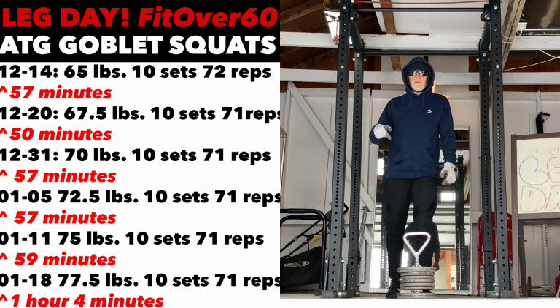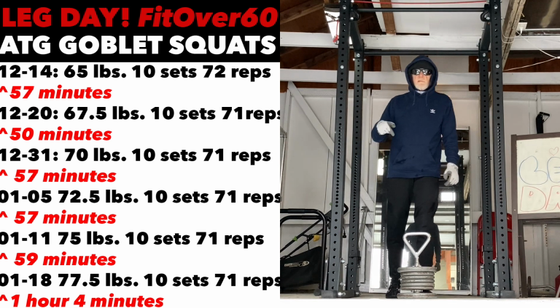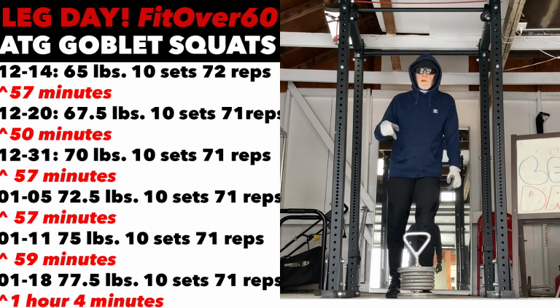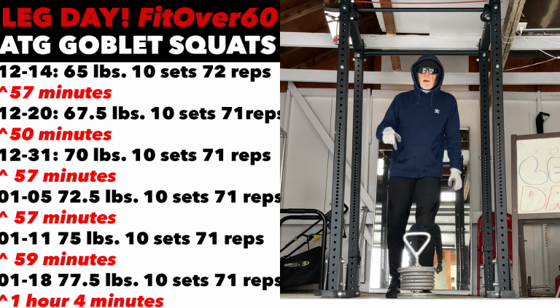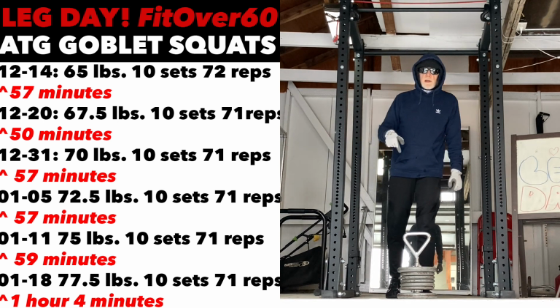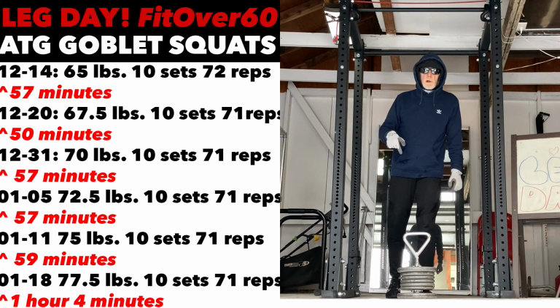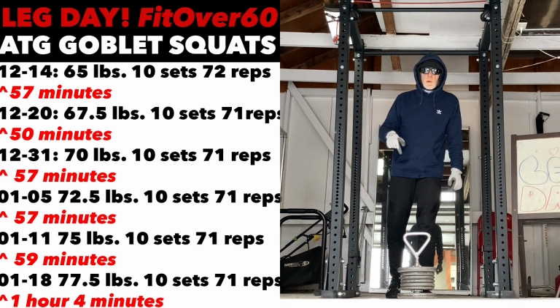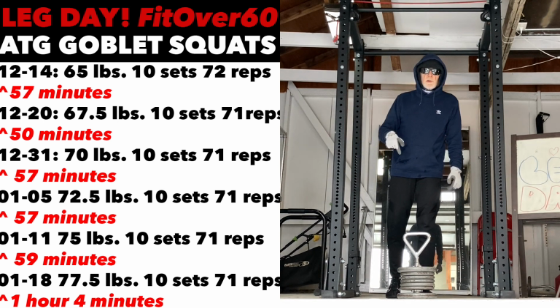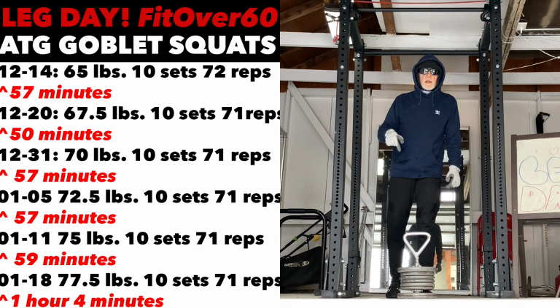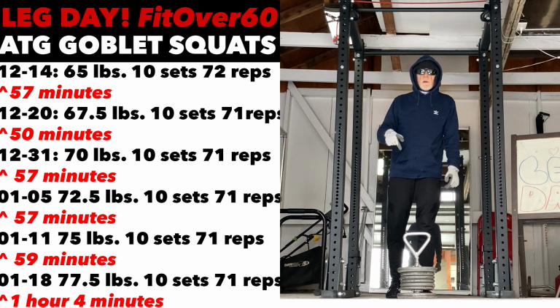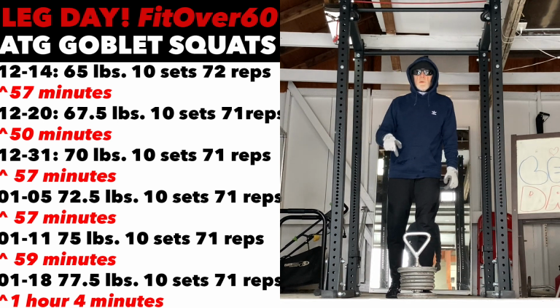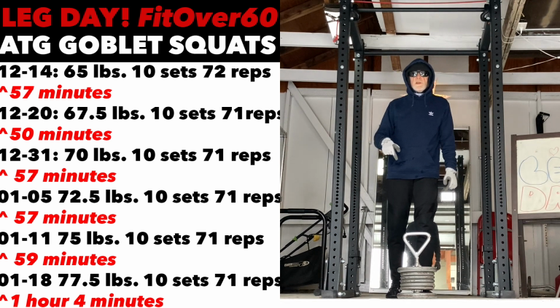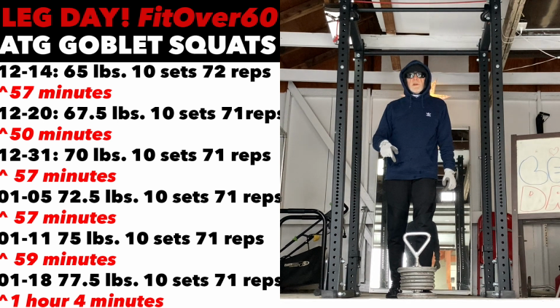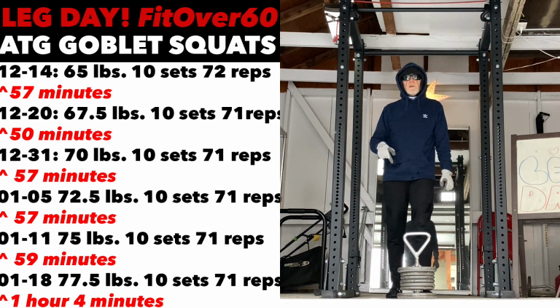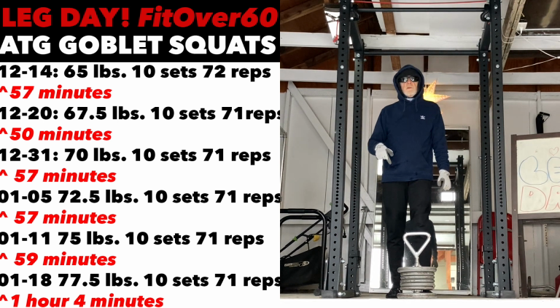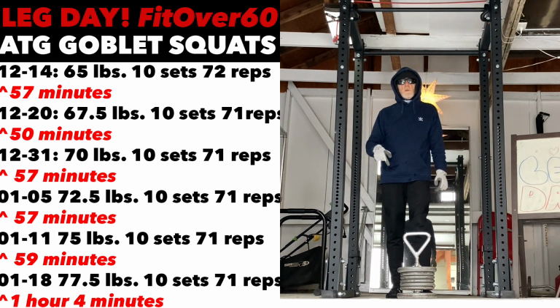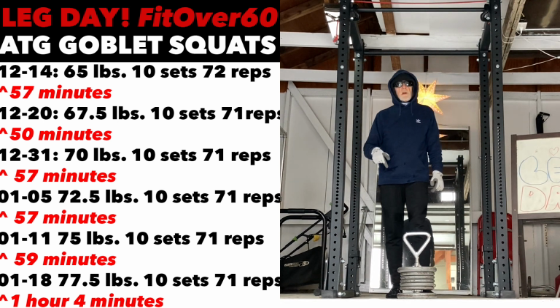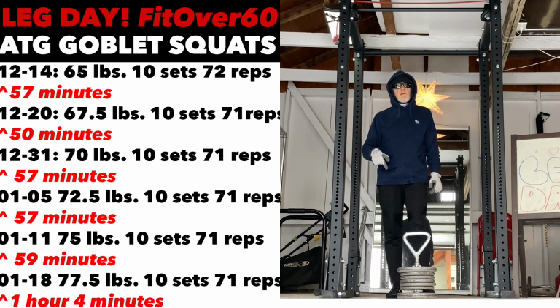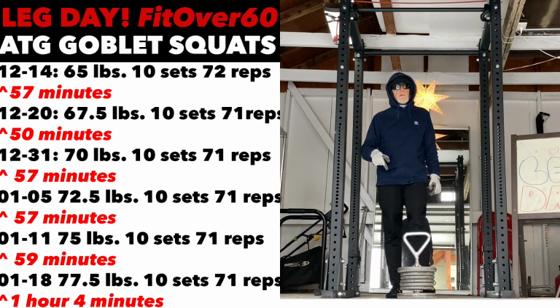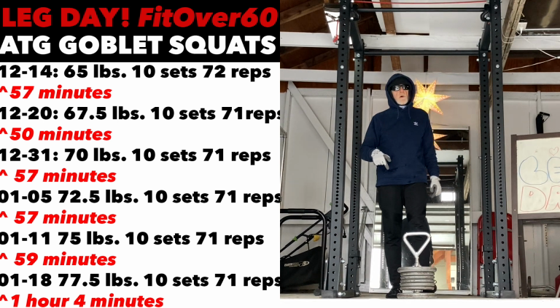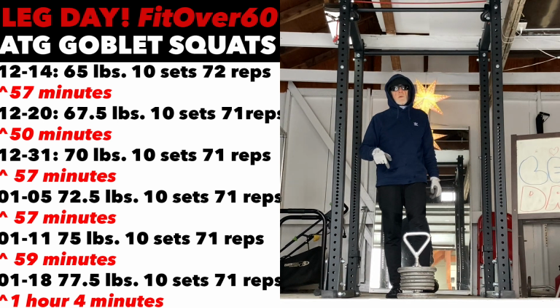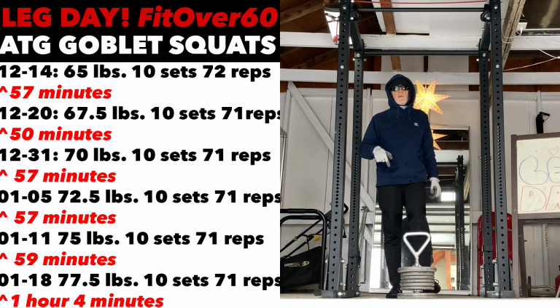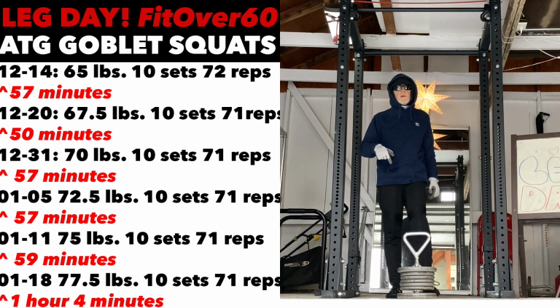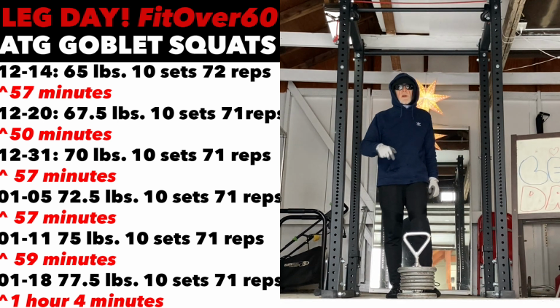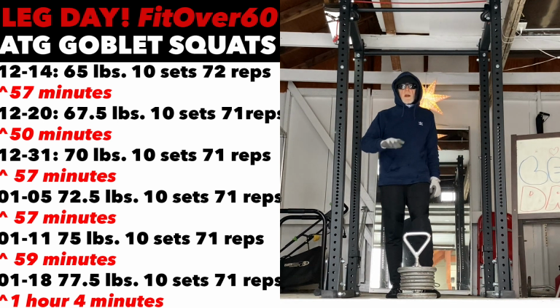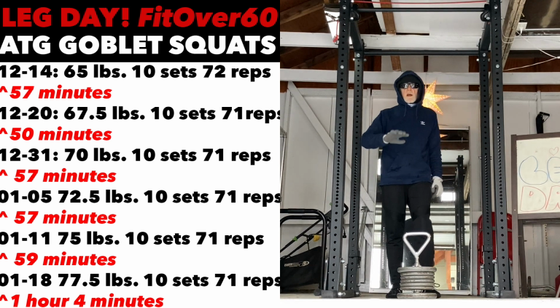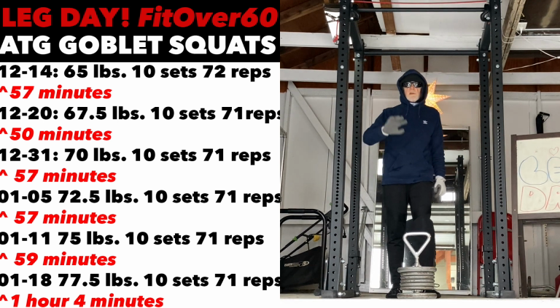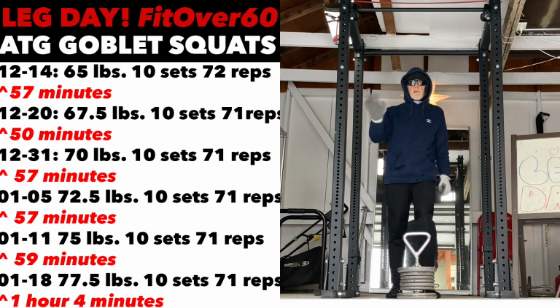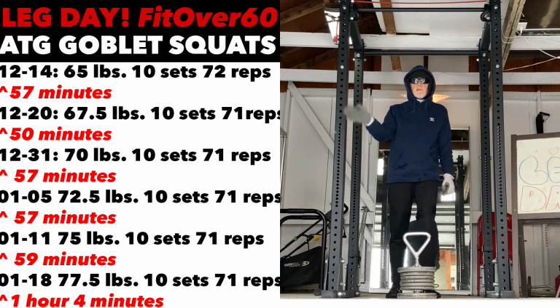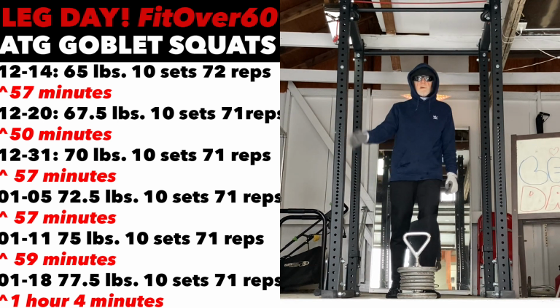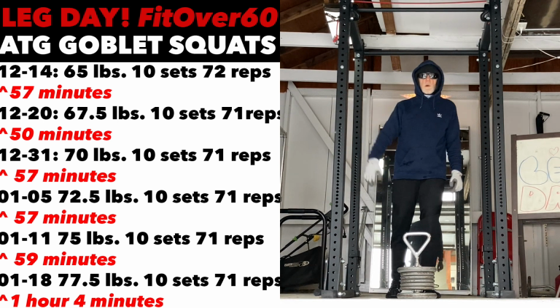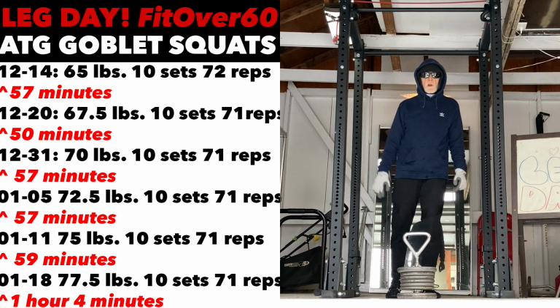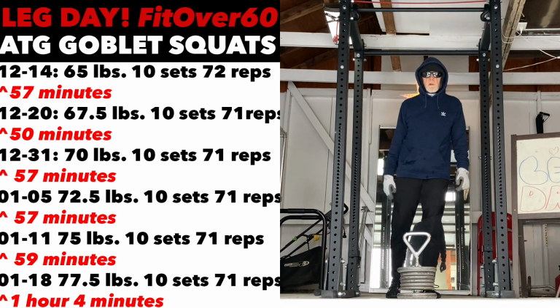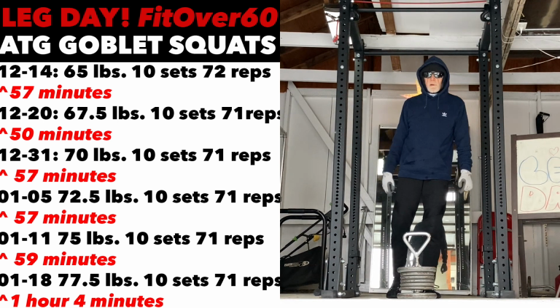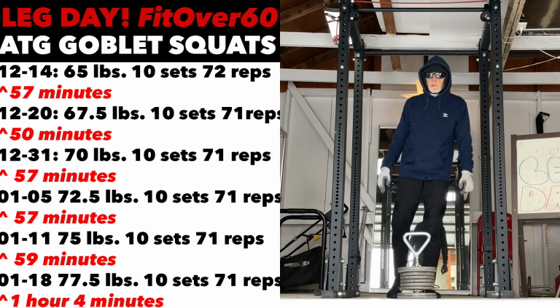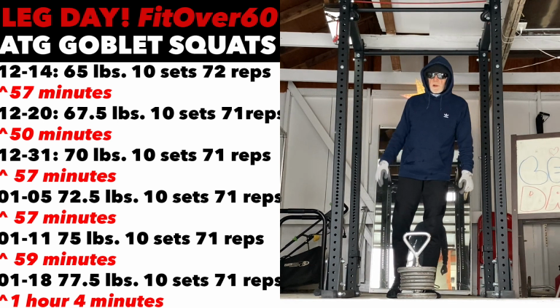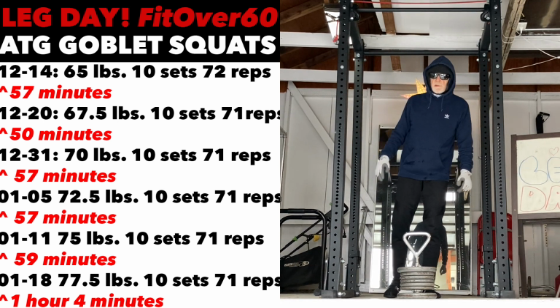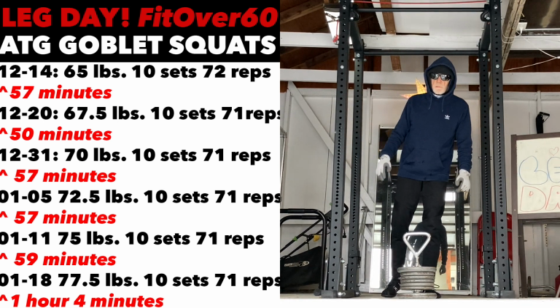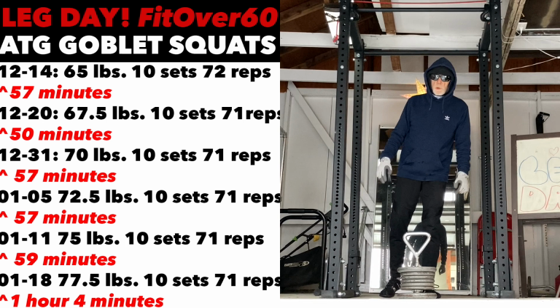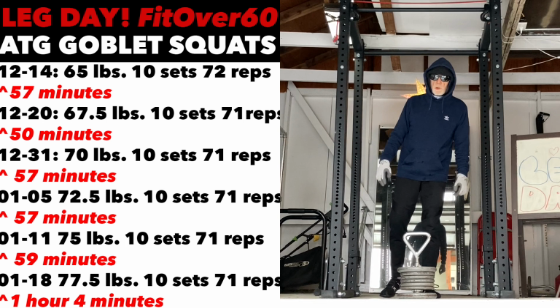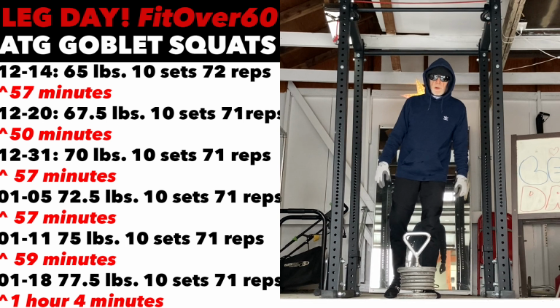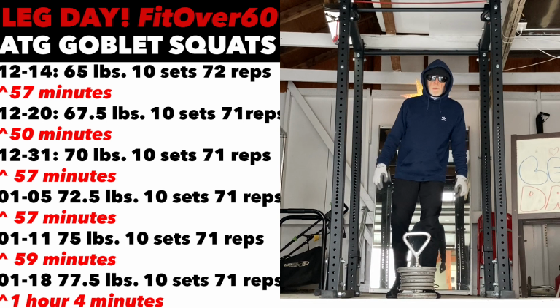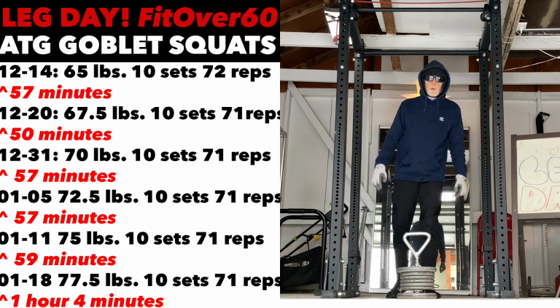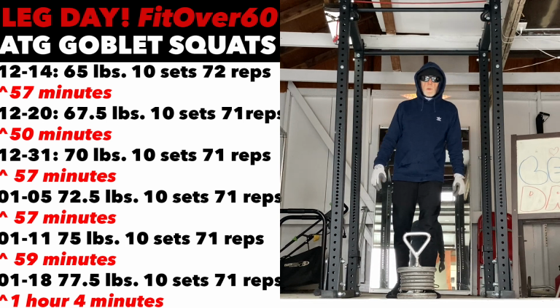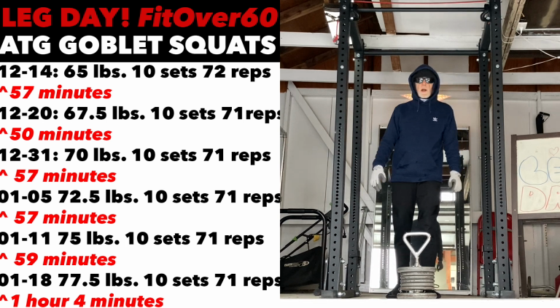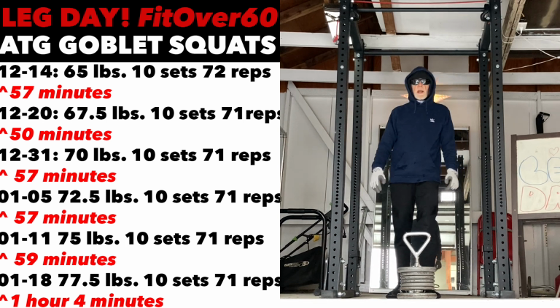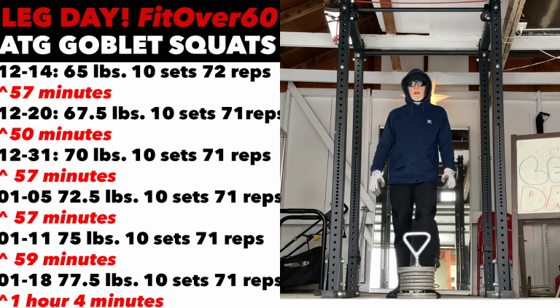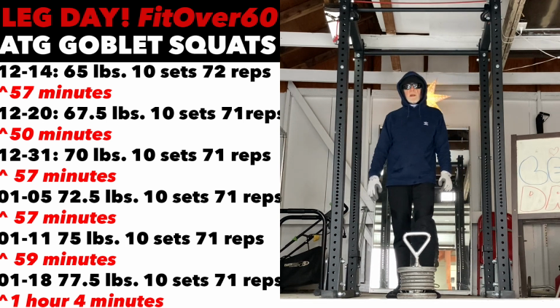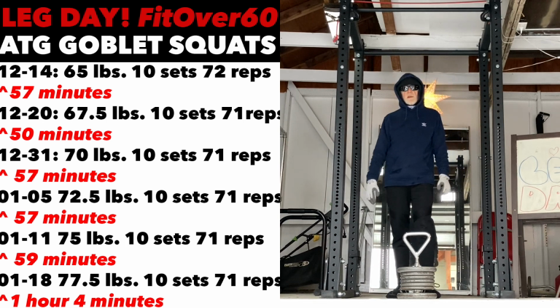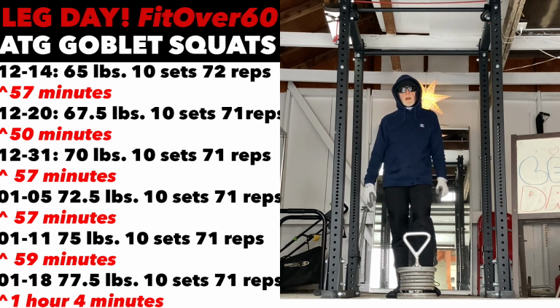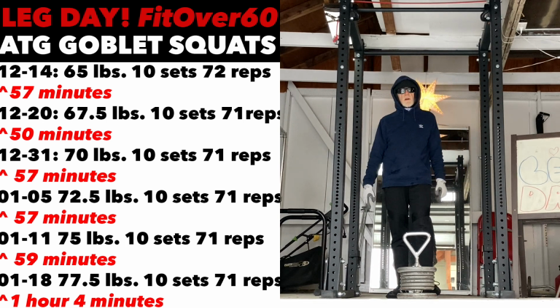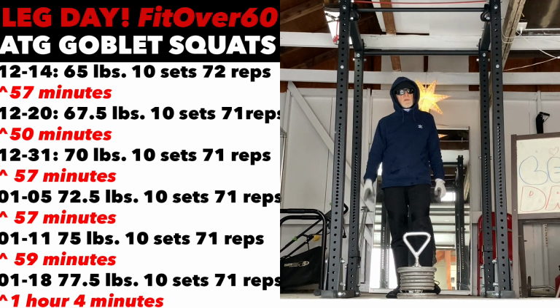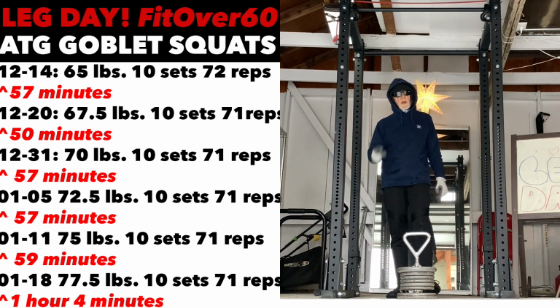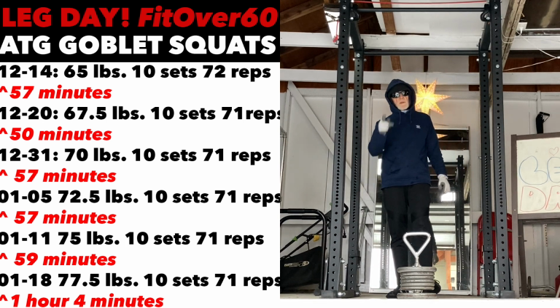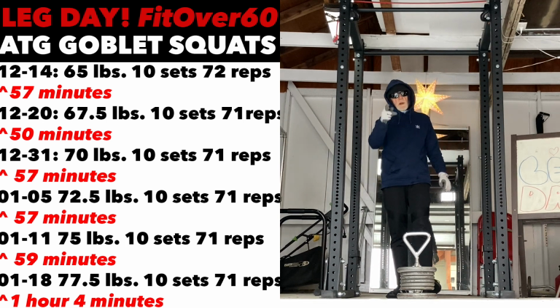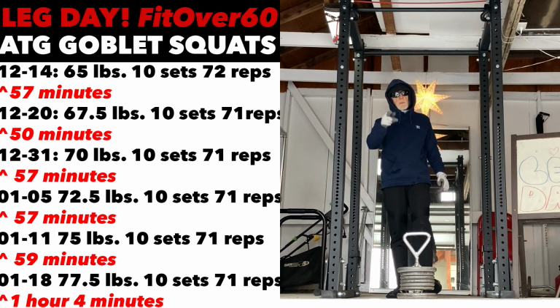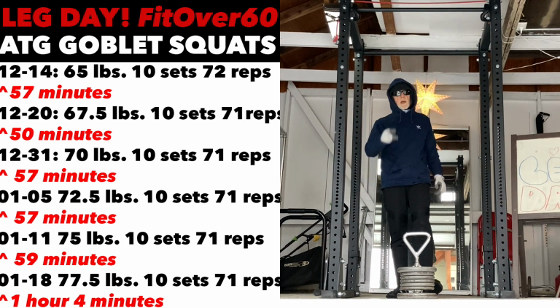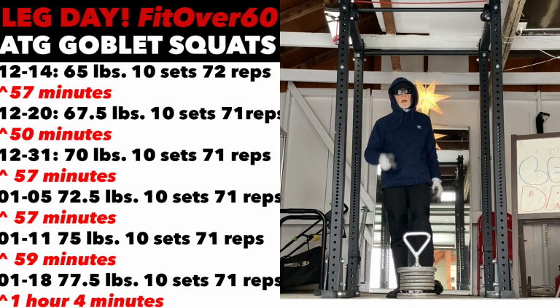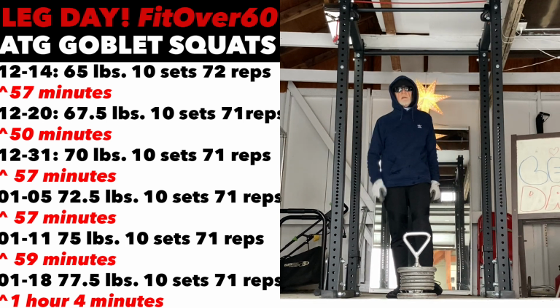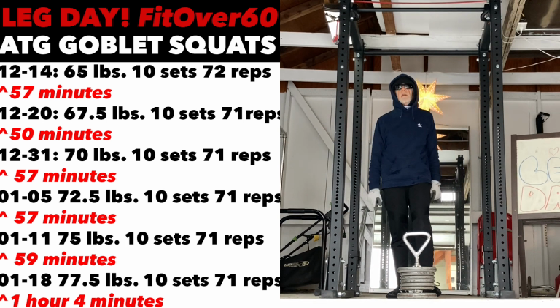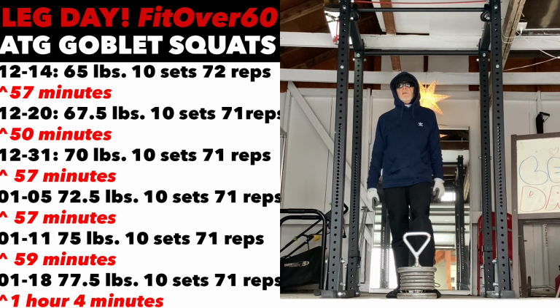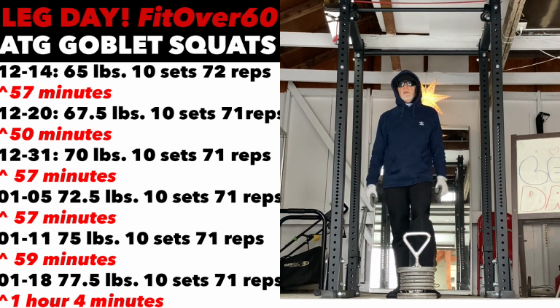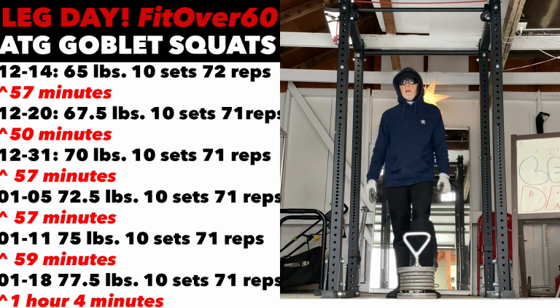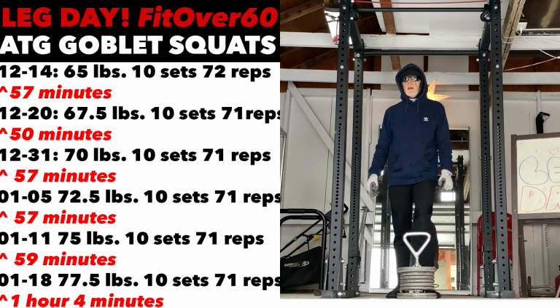It's a very cold day. Wind chill's 24. We still got ice and snow all over the place in Portland, but we're hanging in there. It's not that bad.